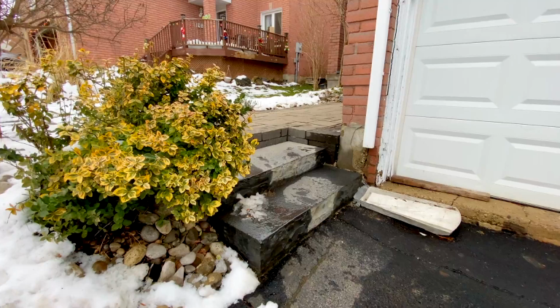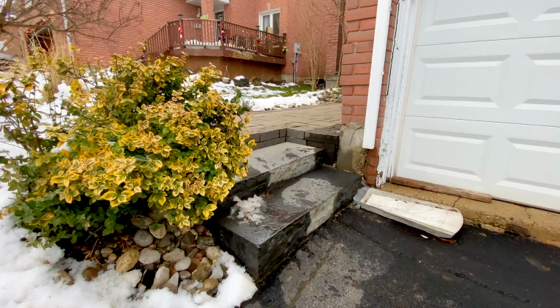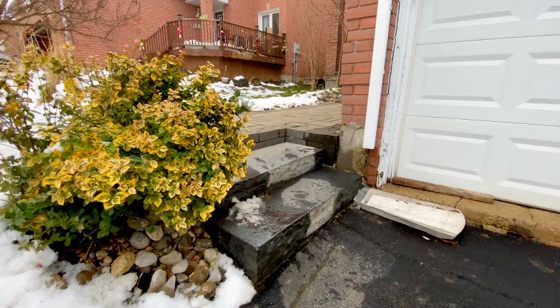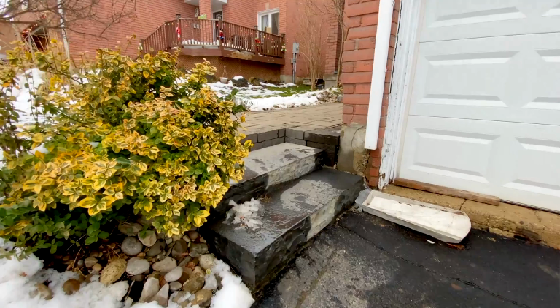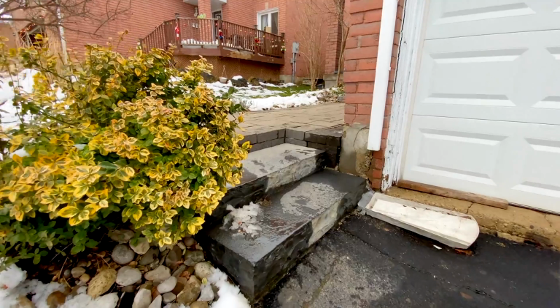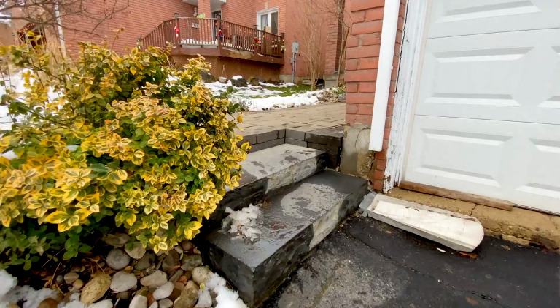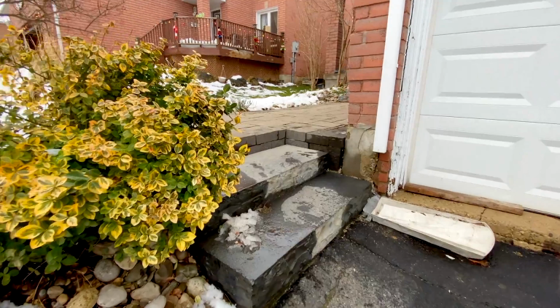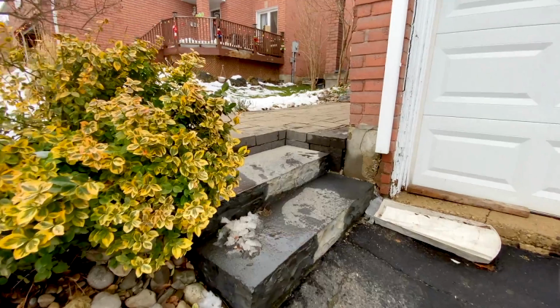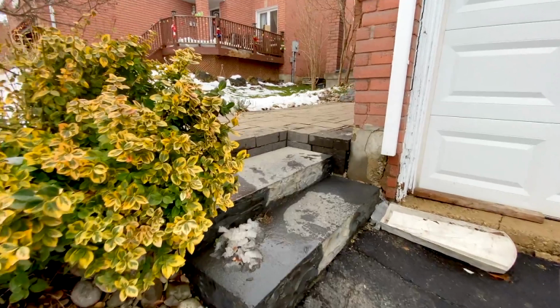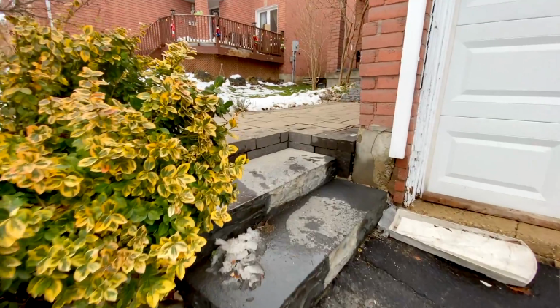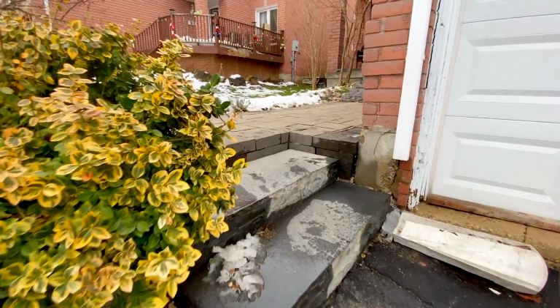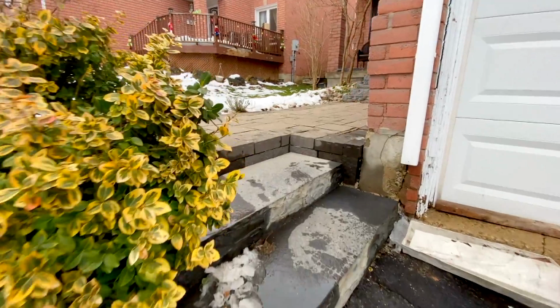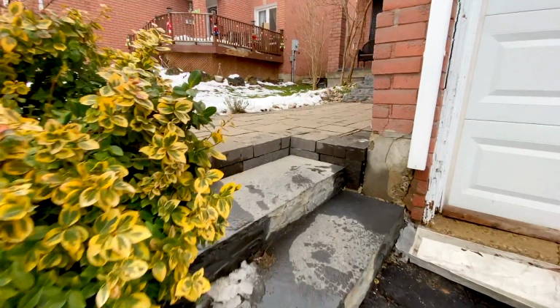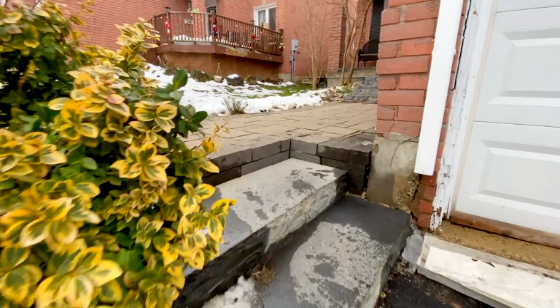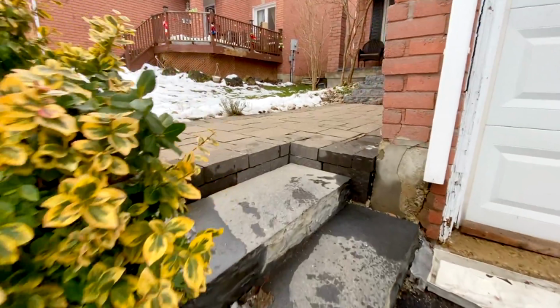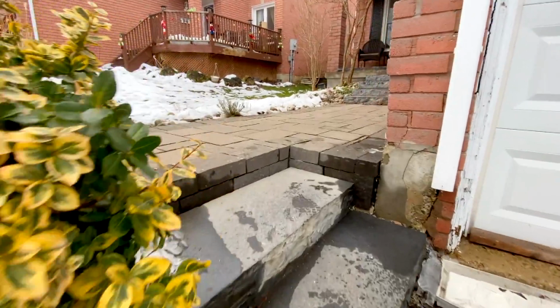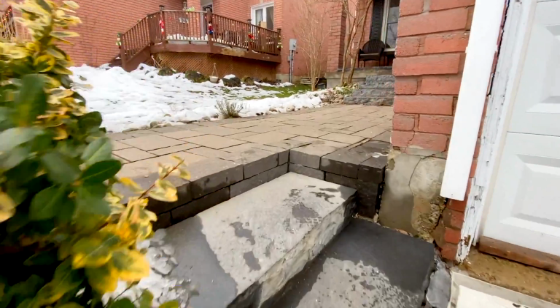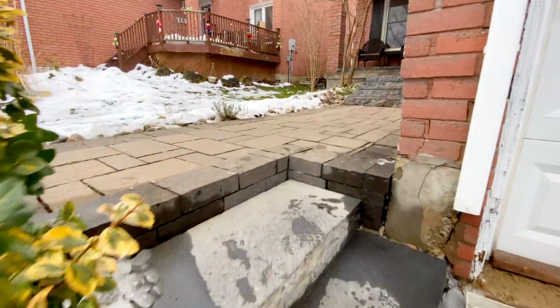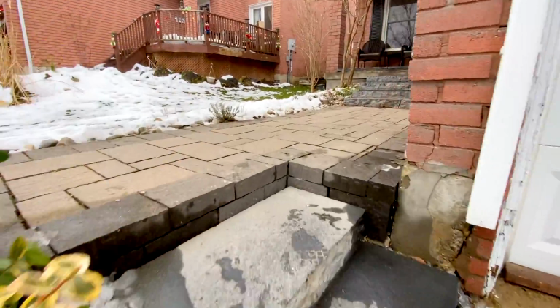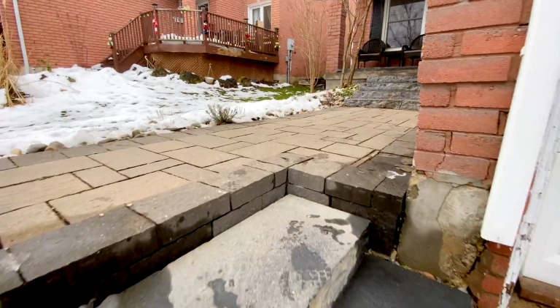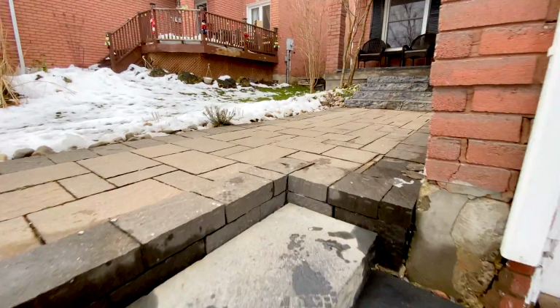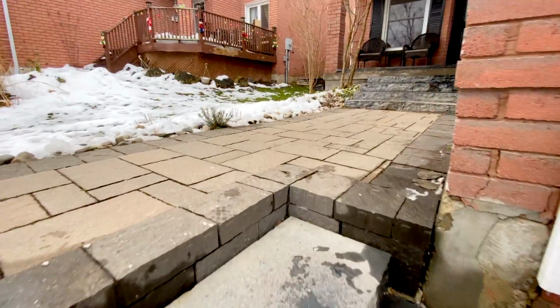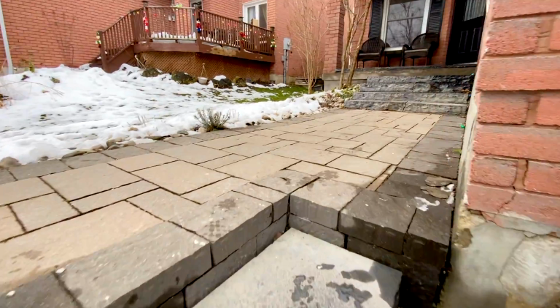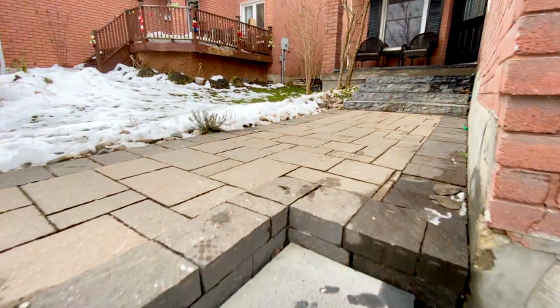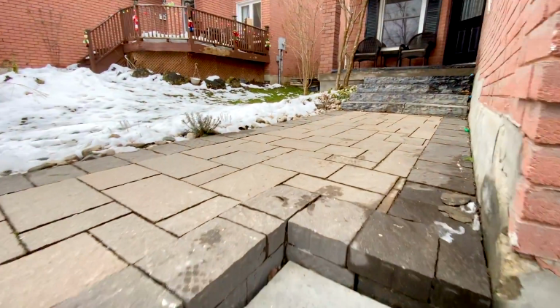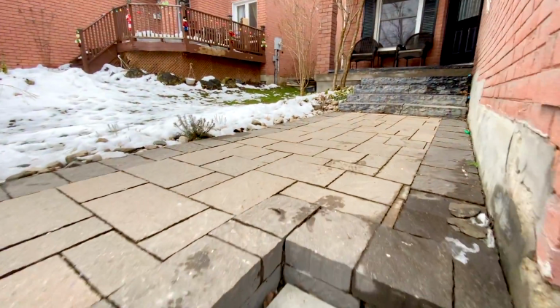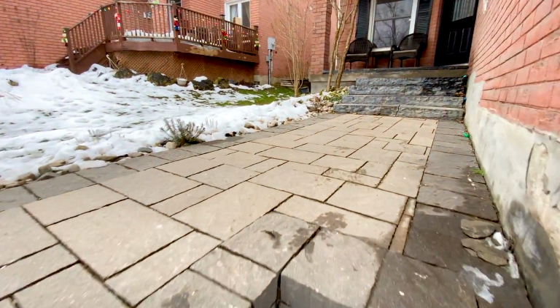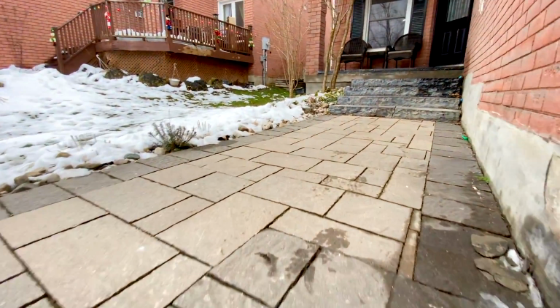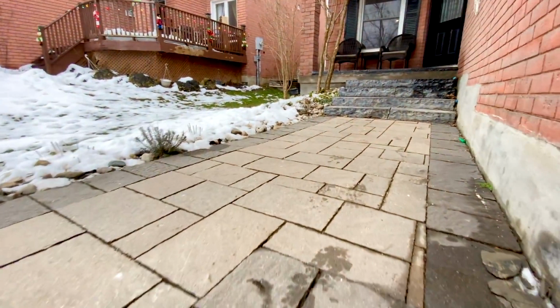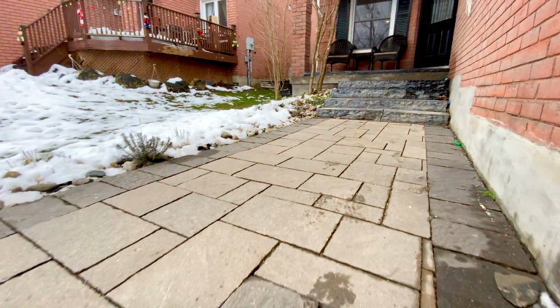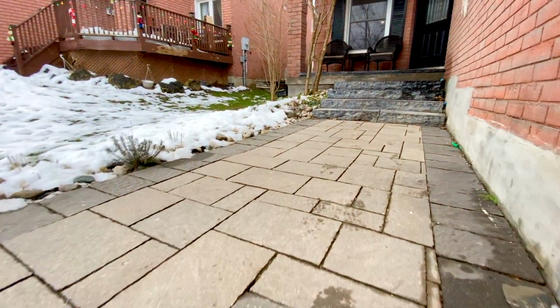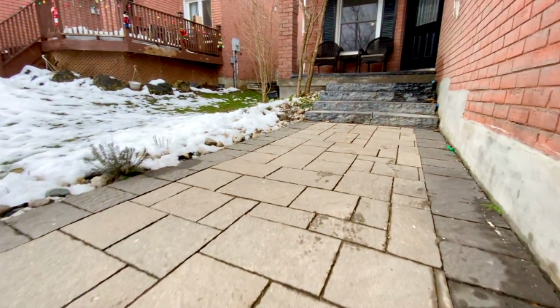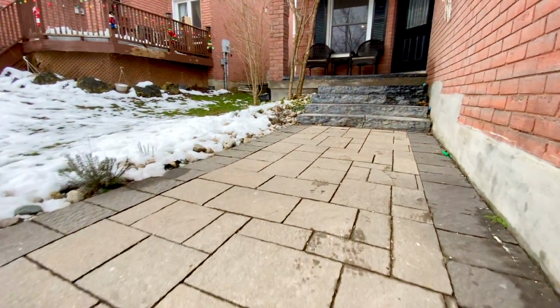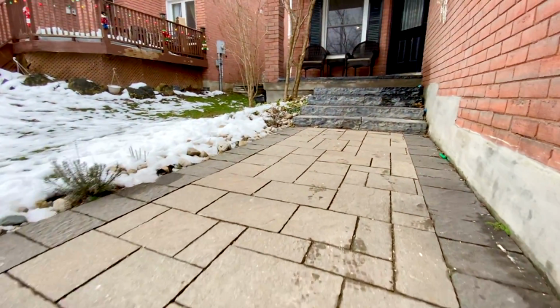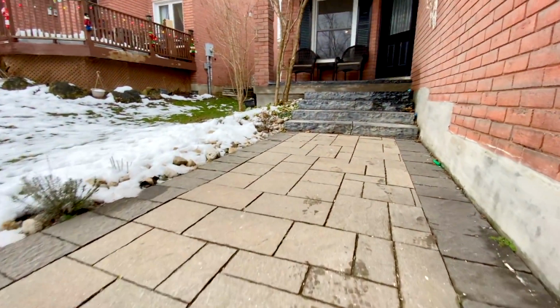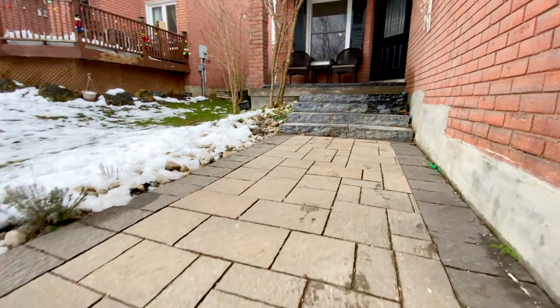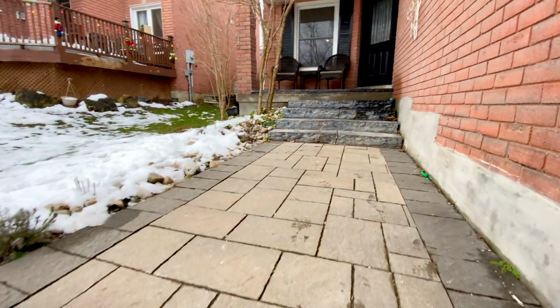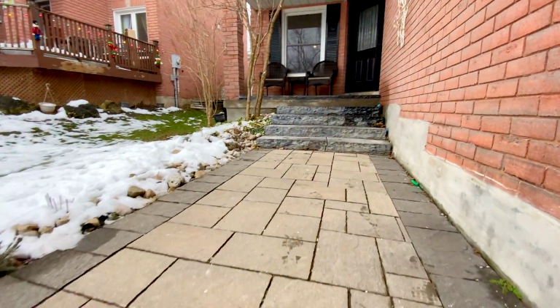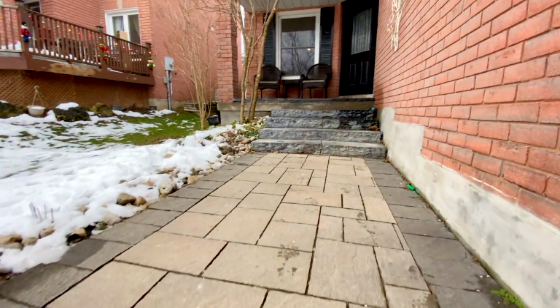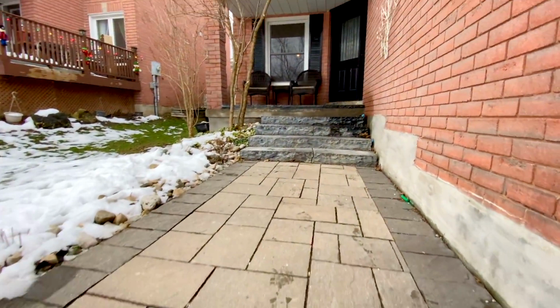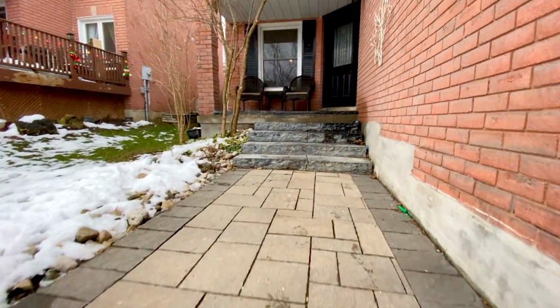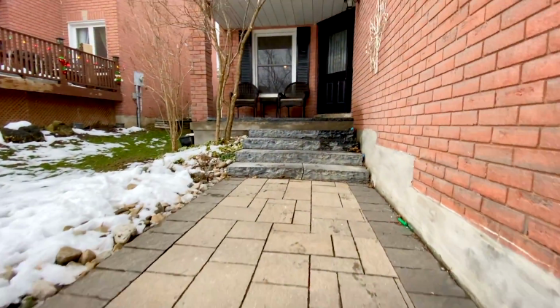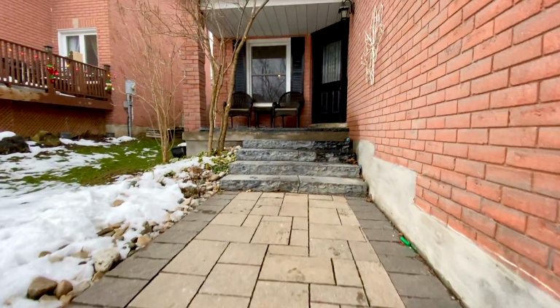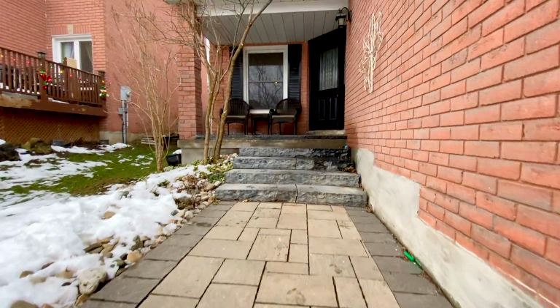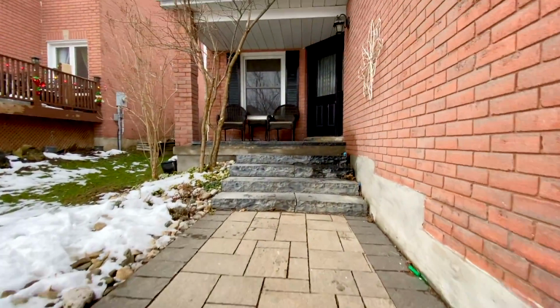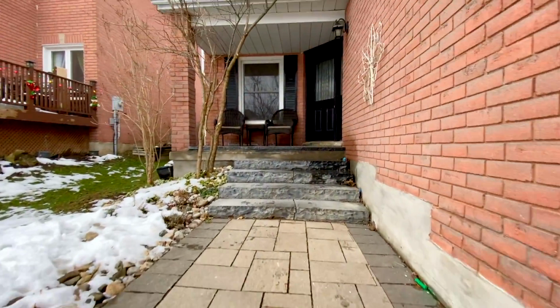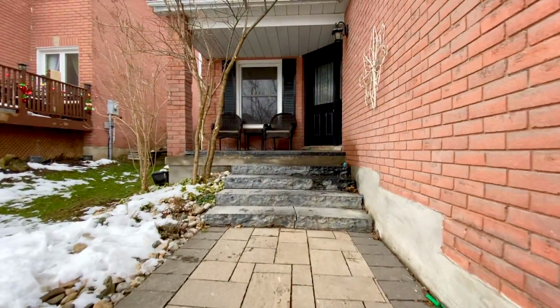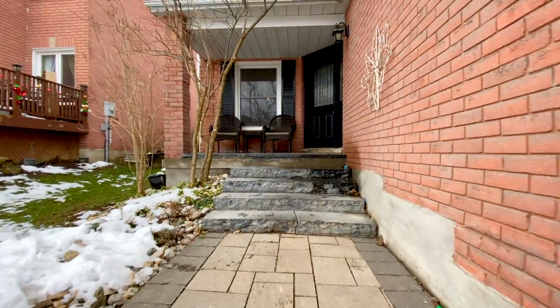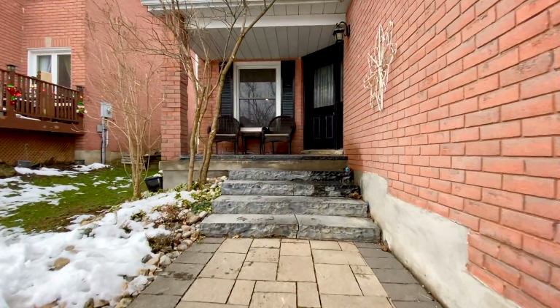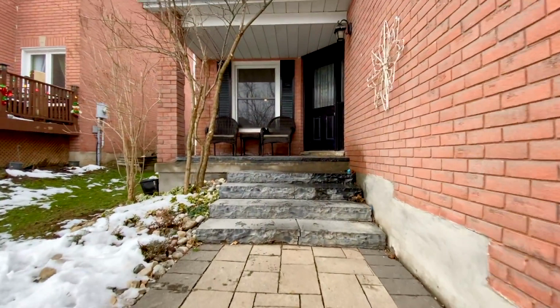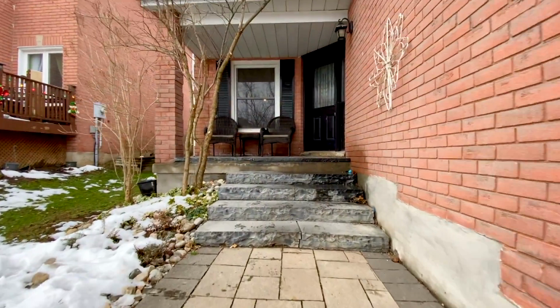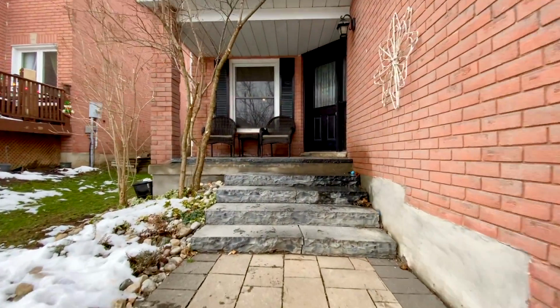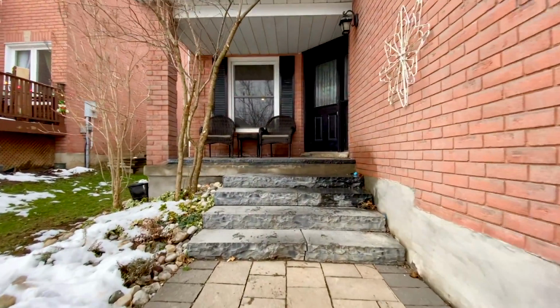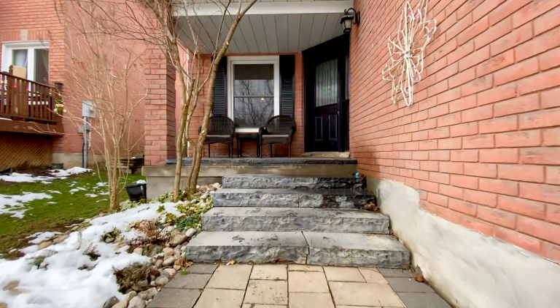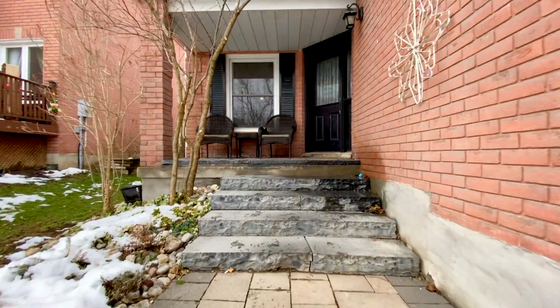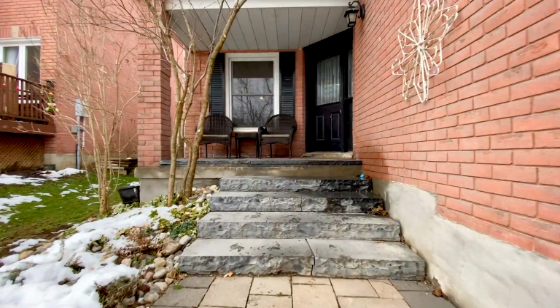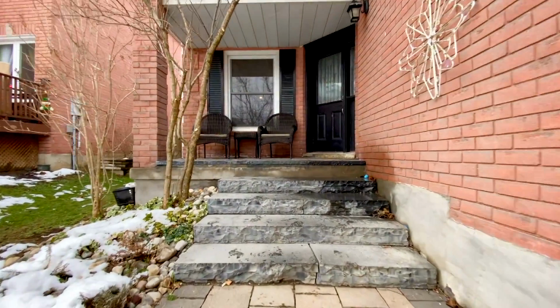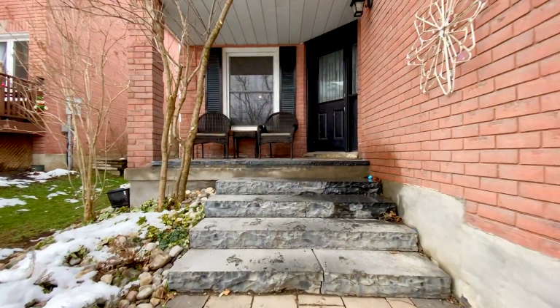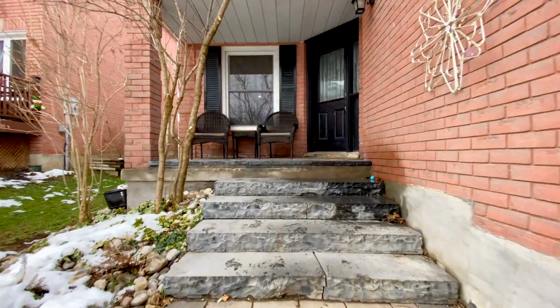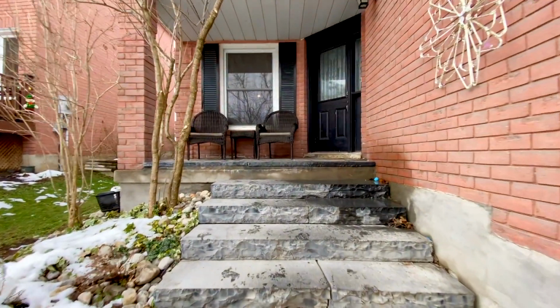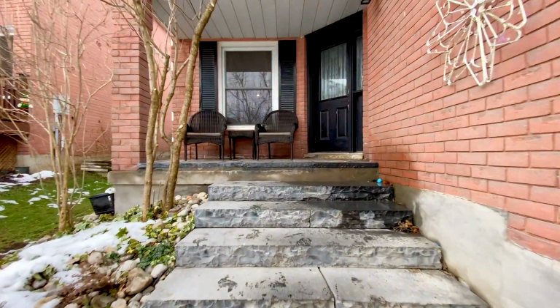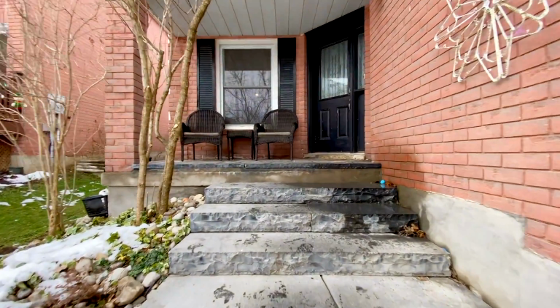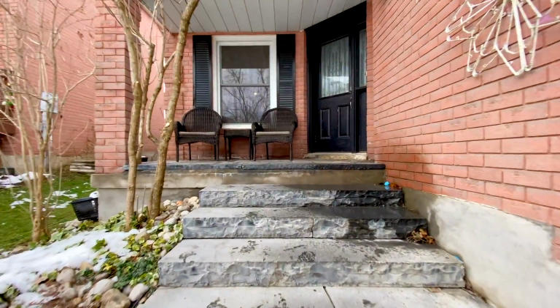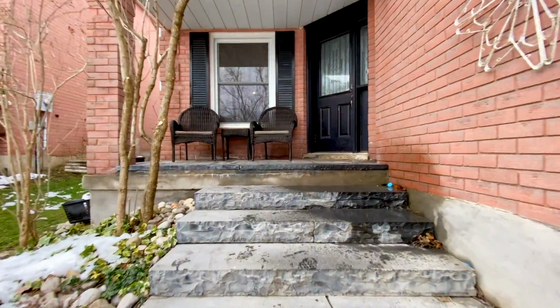The first thing you notice is the landscaped walkway leading to the front porch, which is a great private spot to relax and watch the world go by.